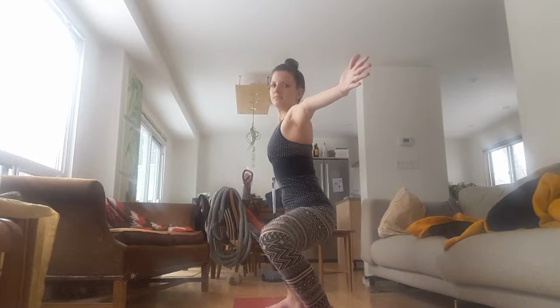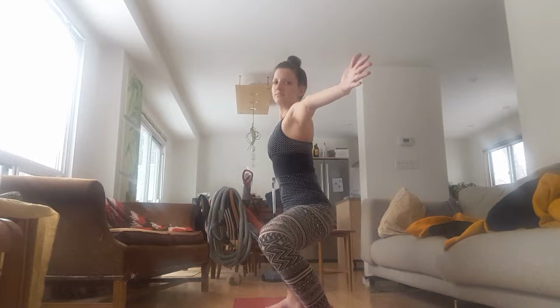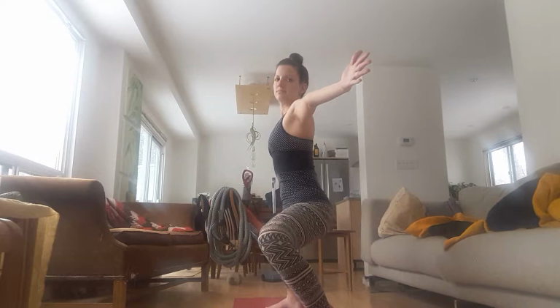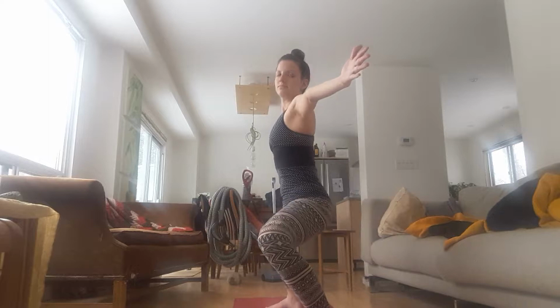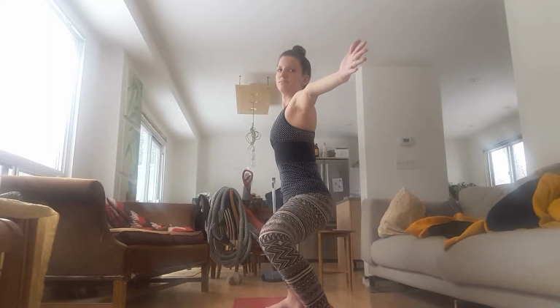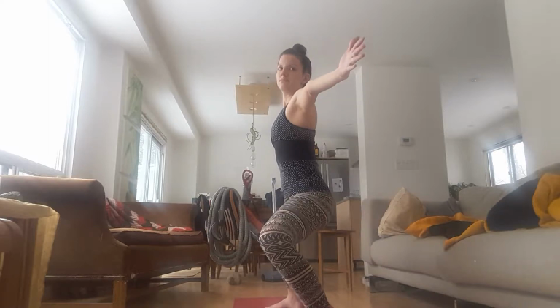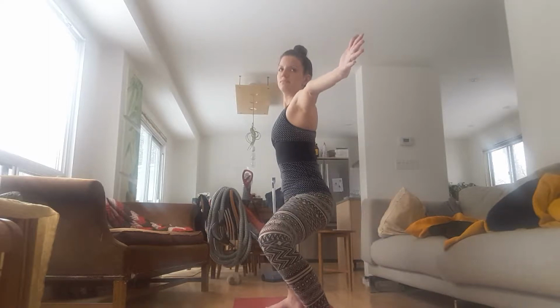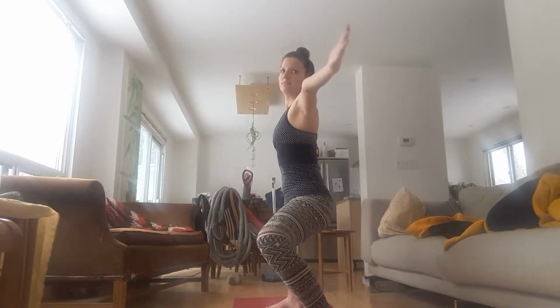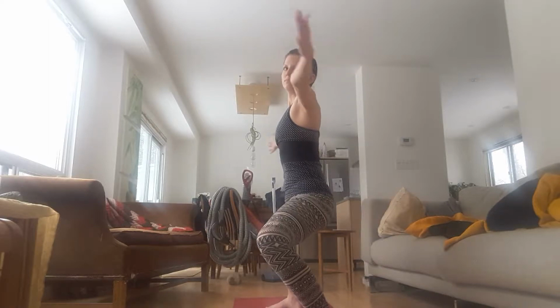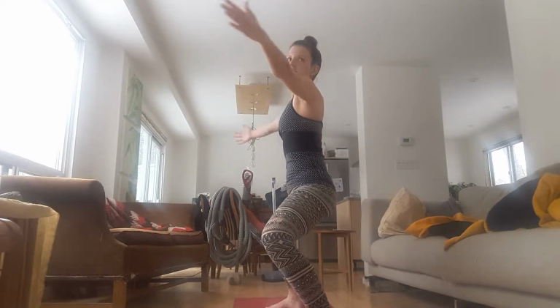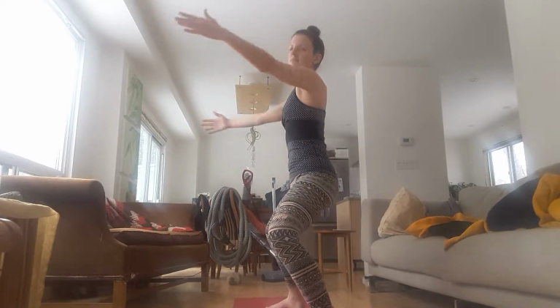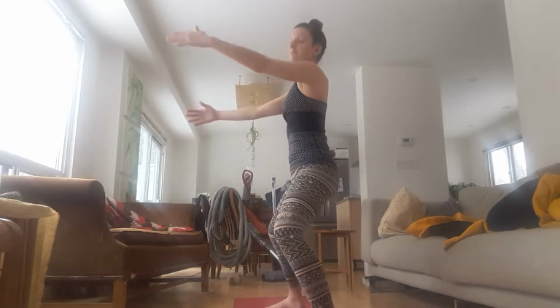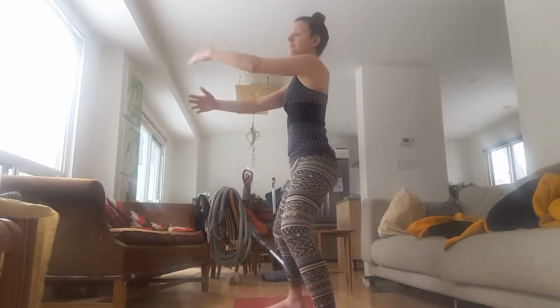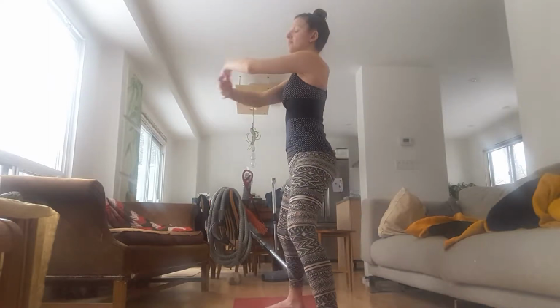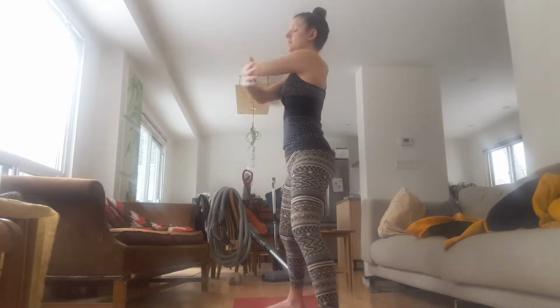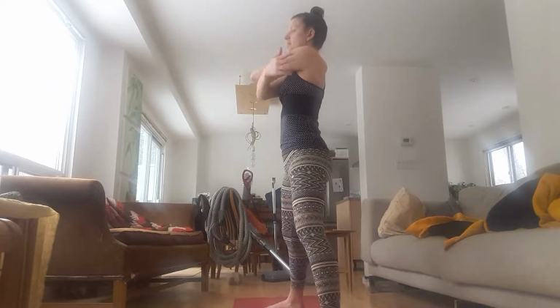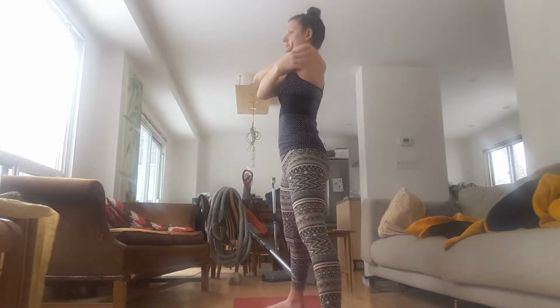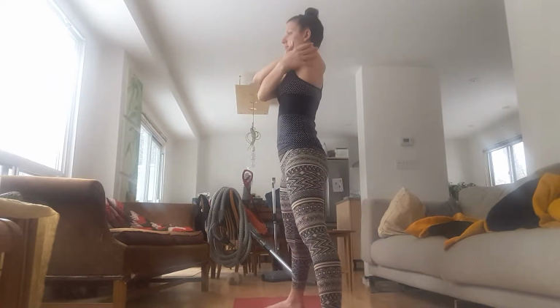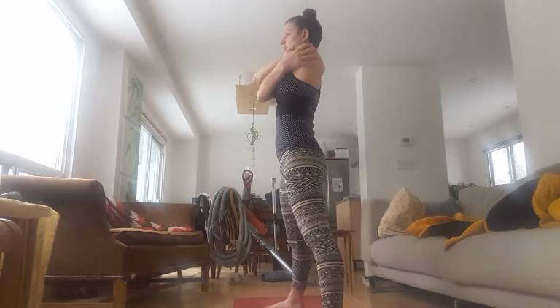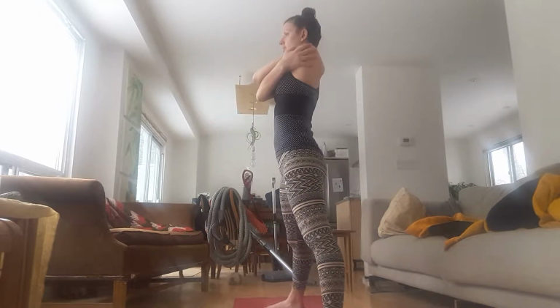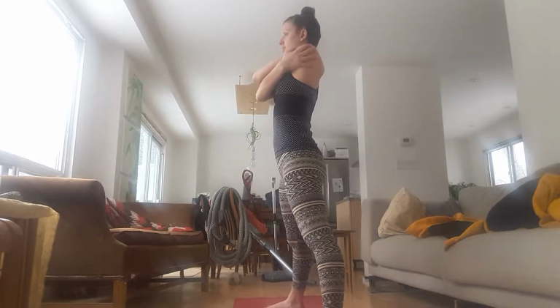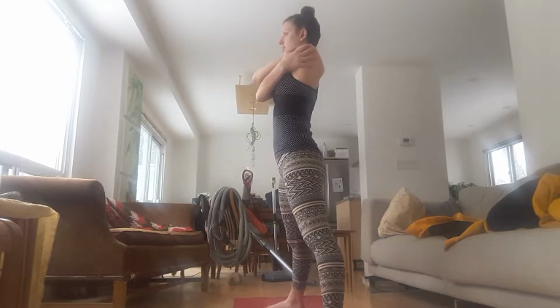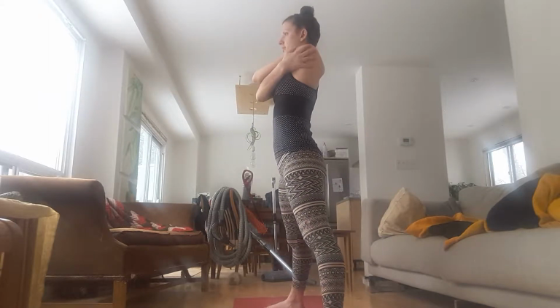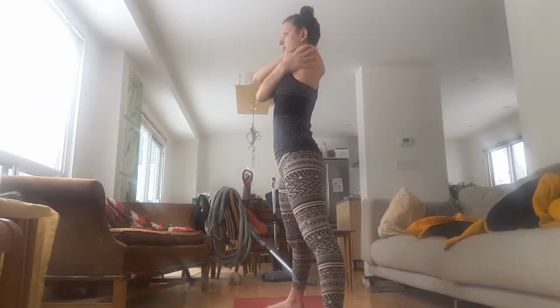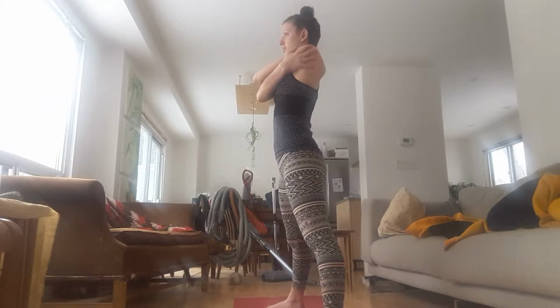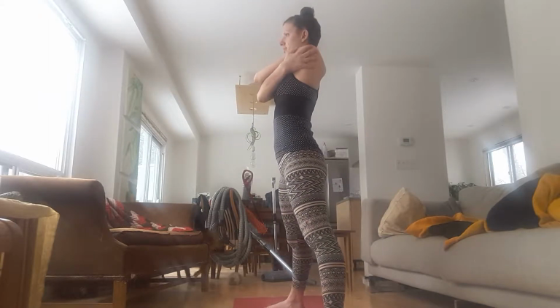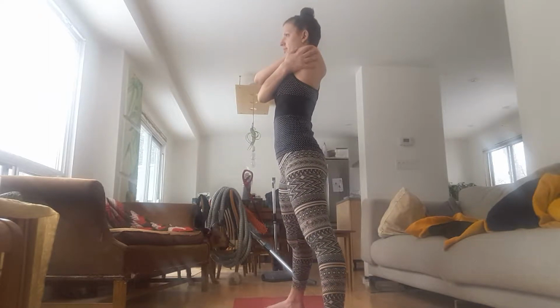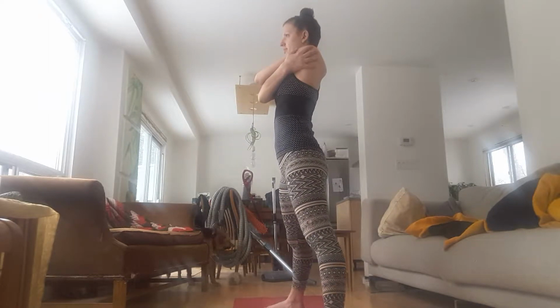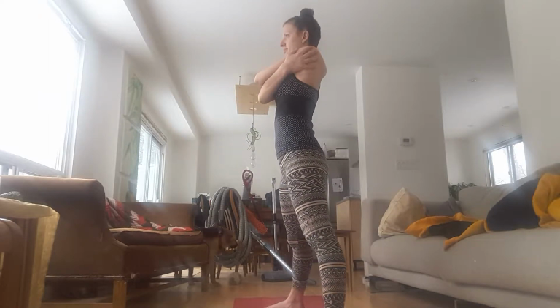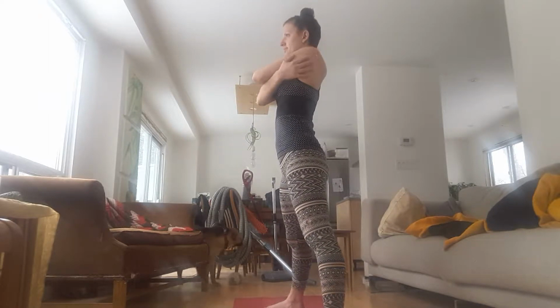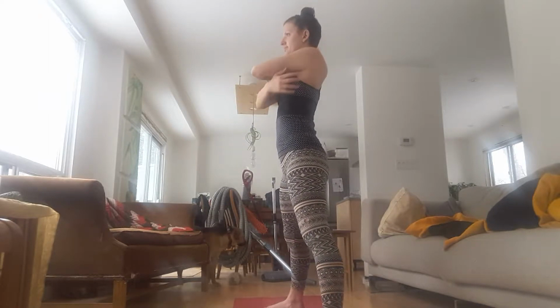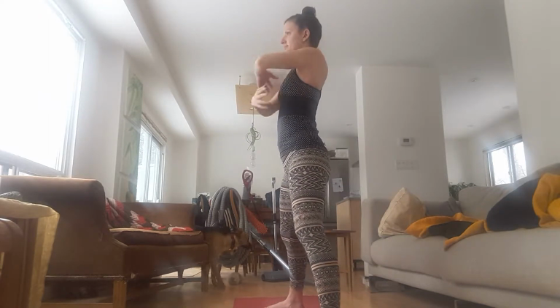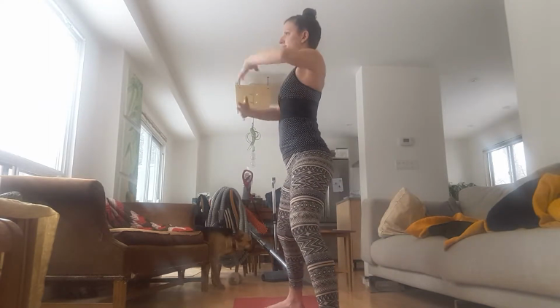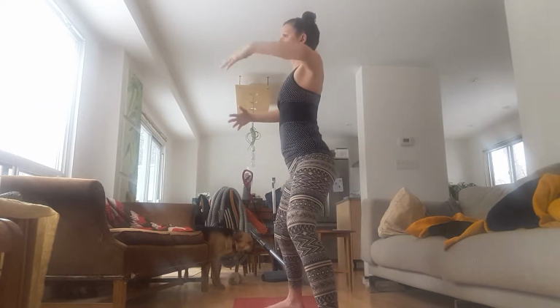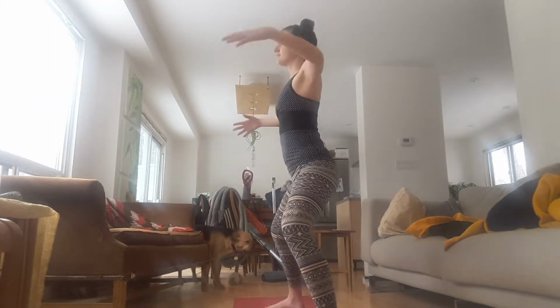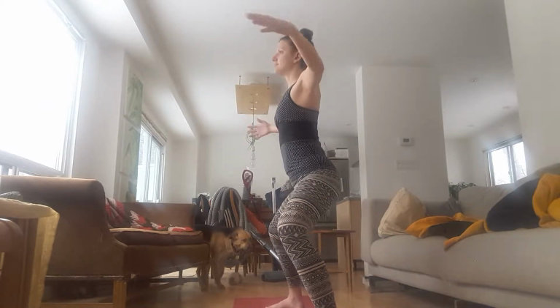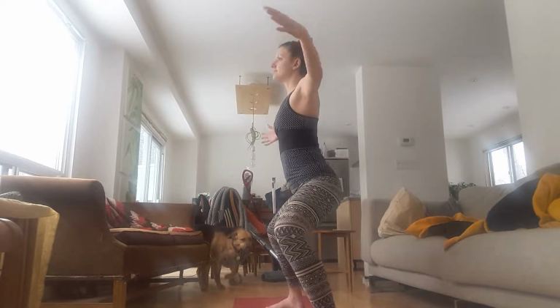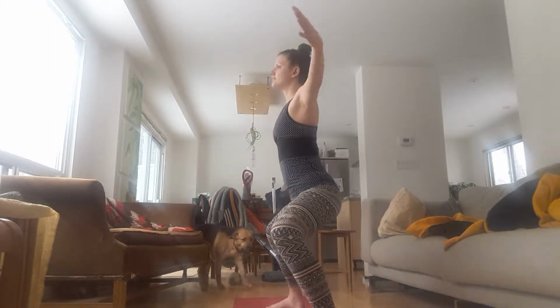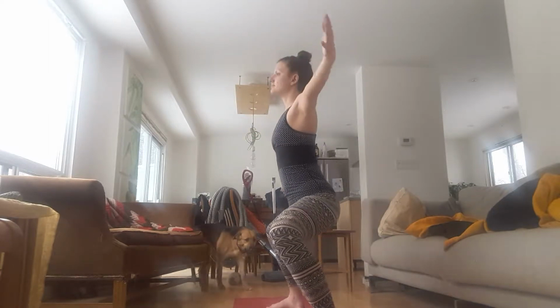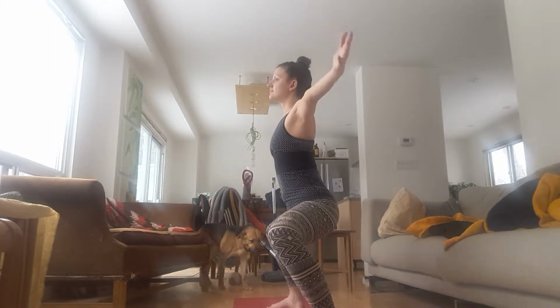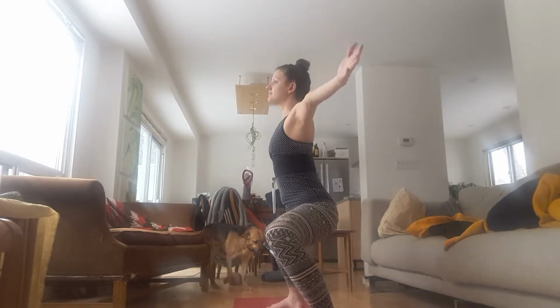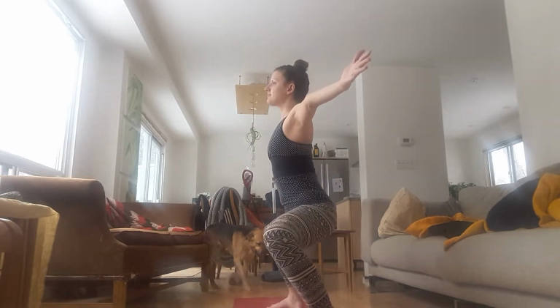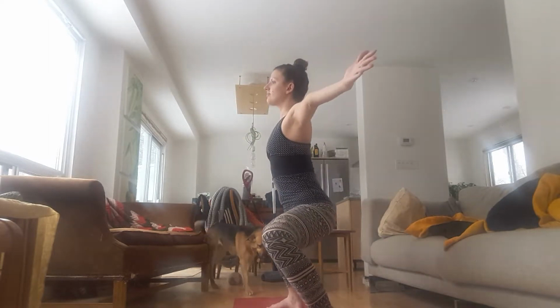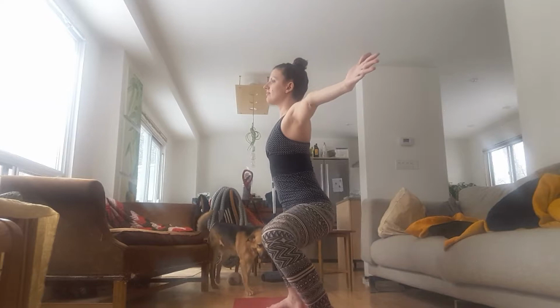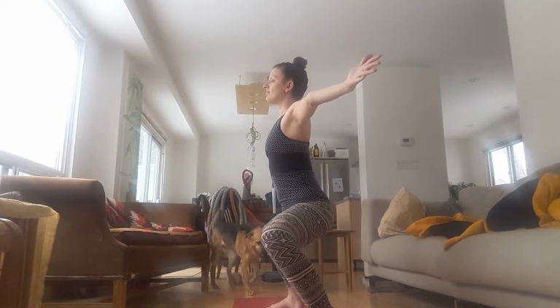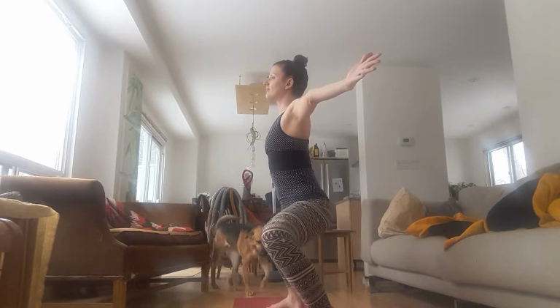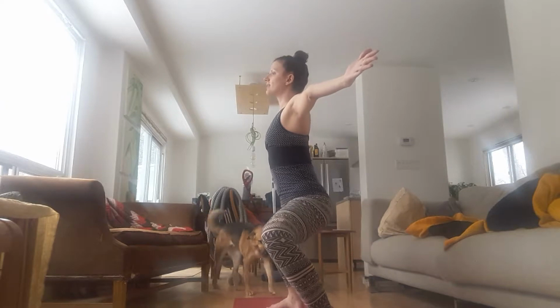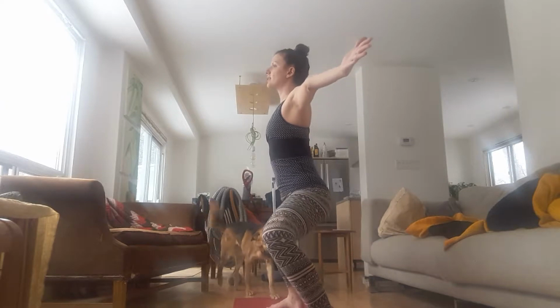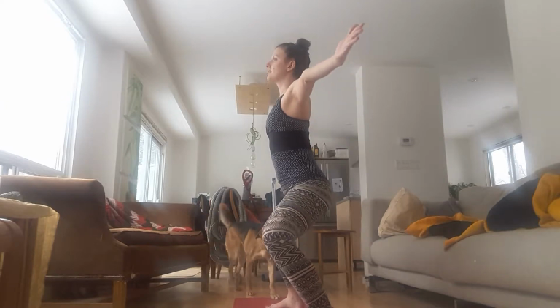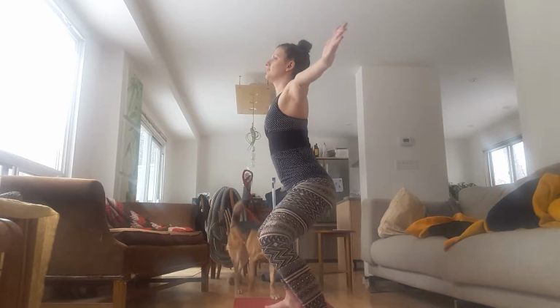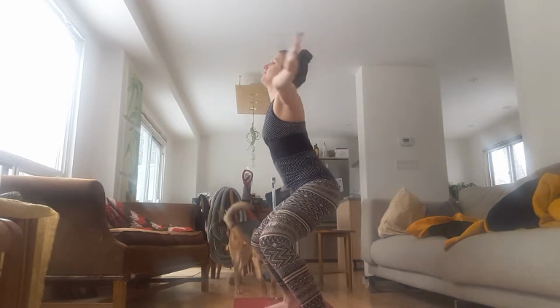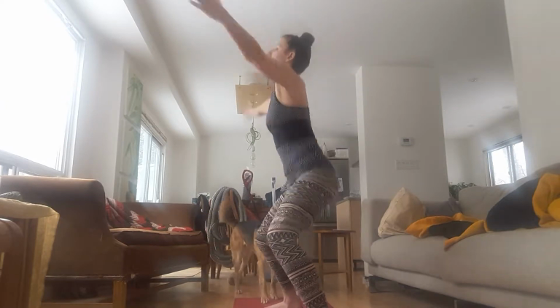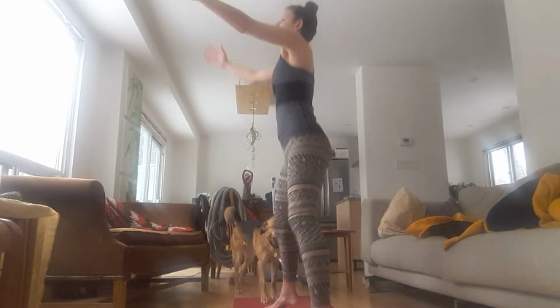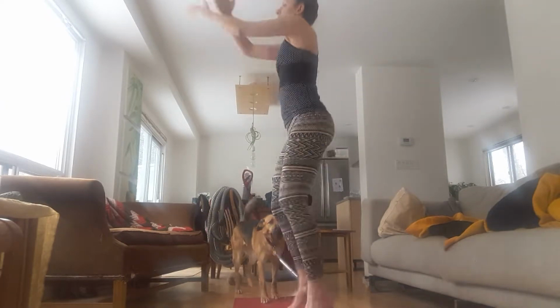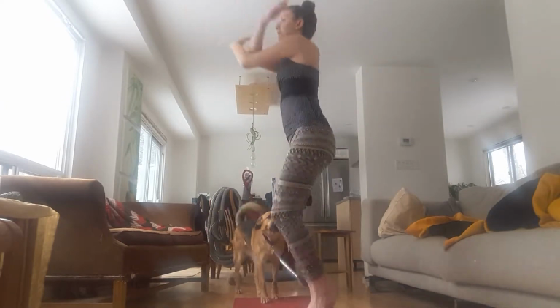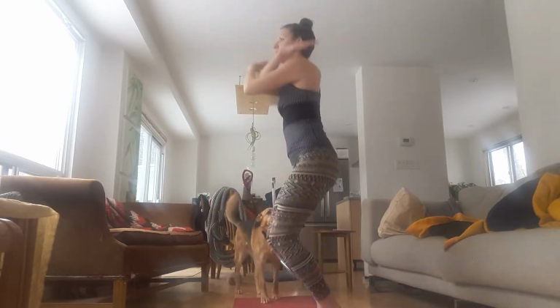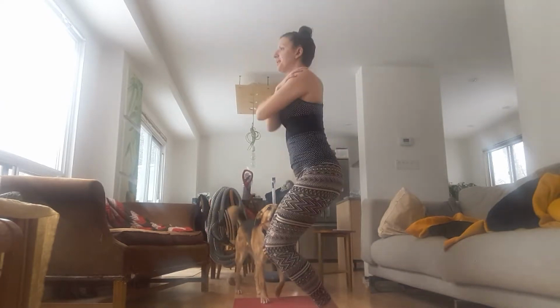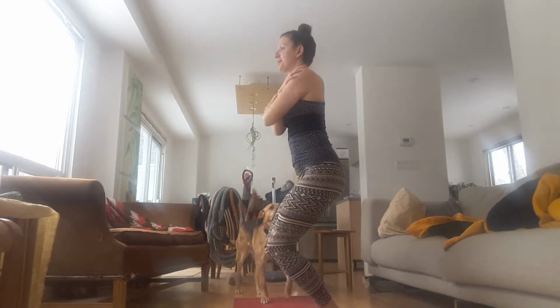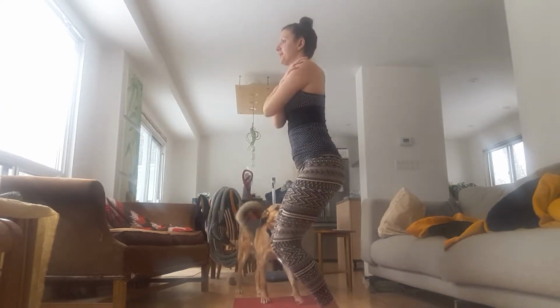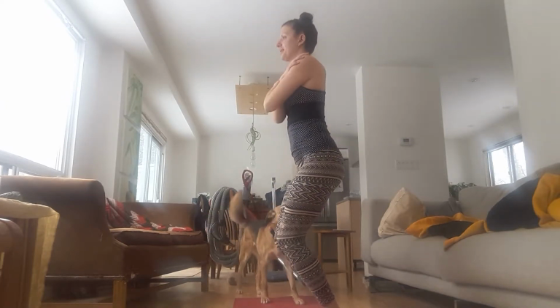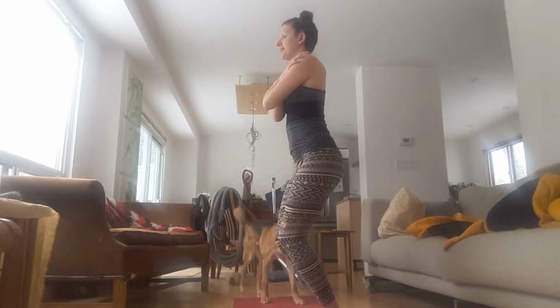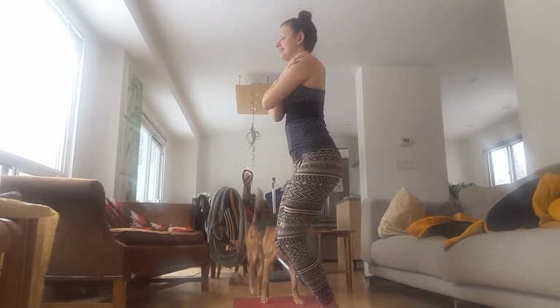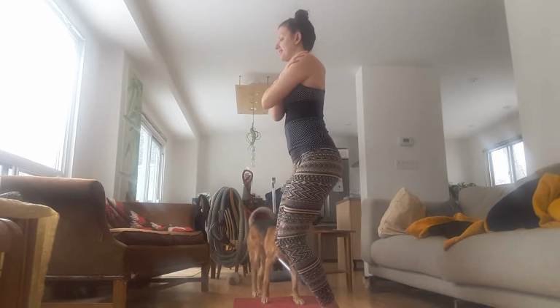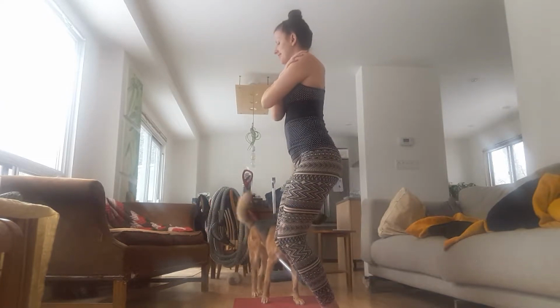Exhale, hug your body with the other arm on top. Inhale, open wide, bend your knees. Exhale, jump your feet together as you hug your body.